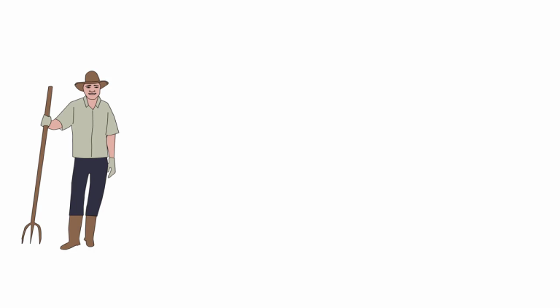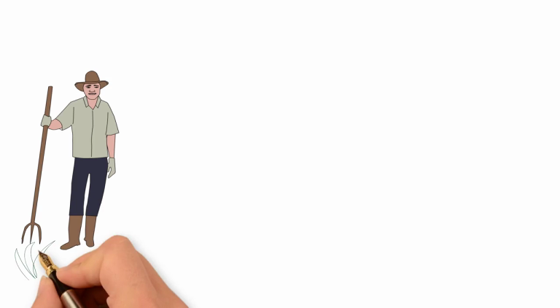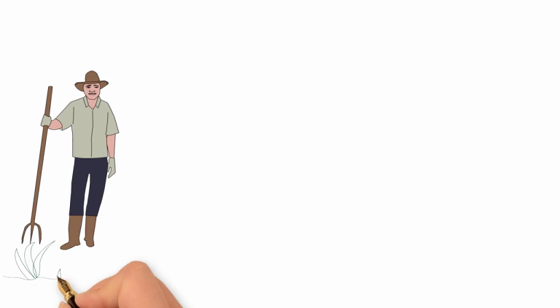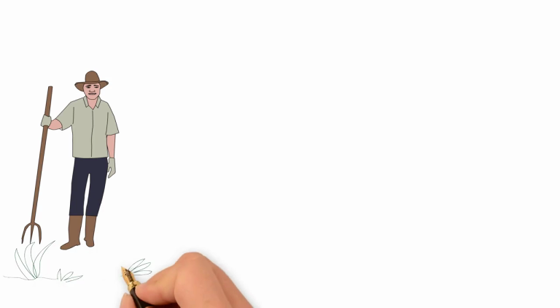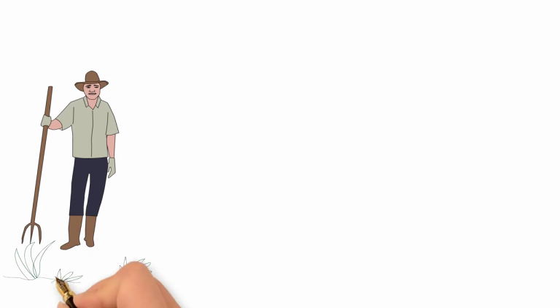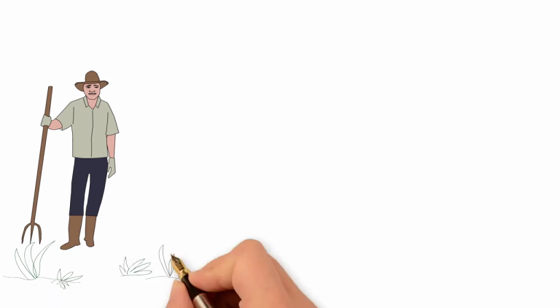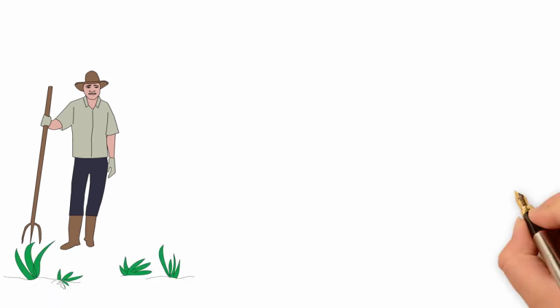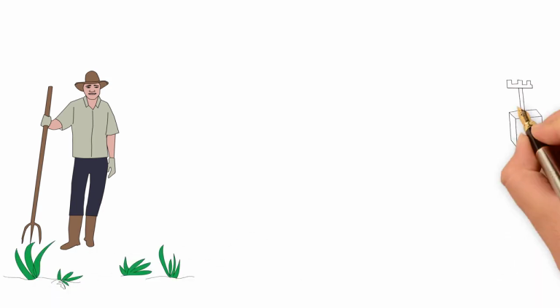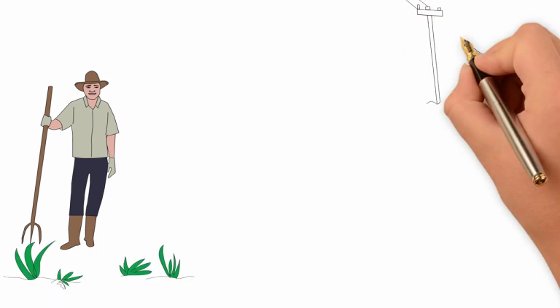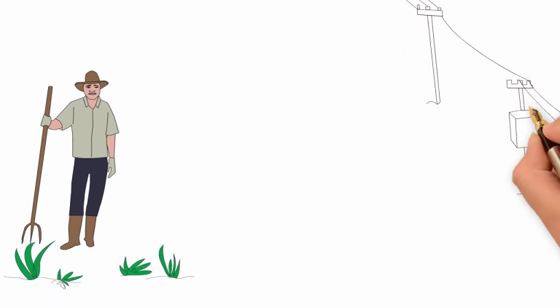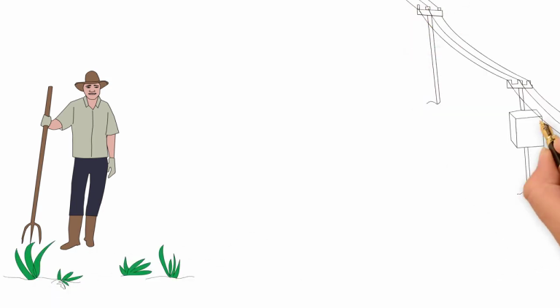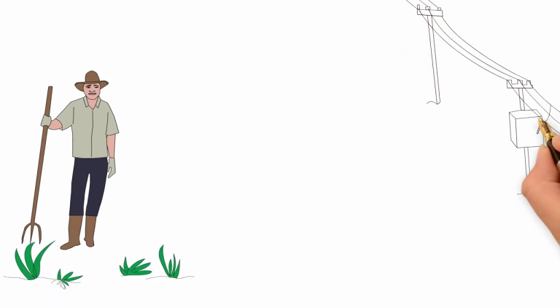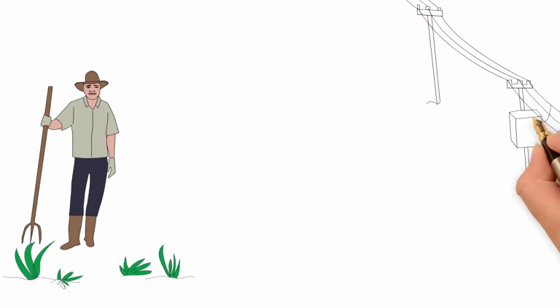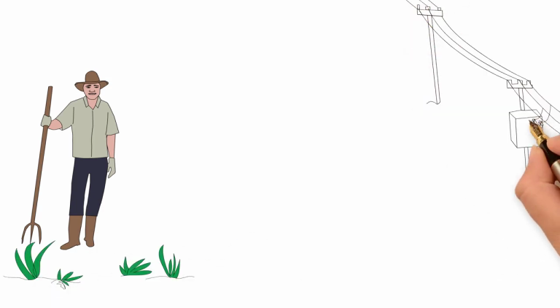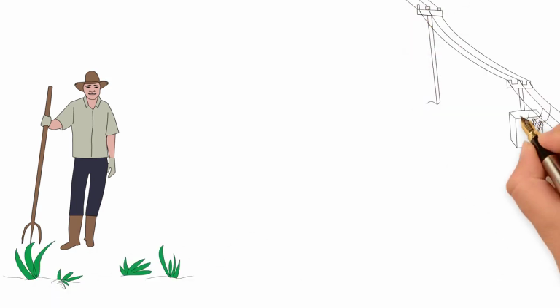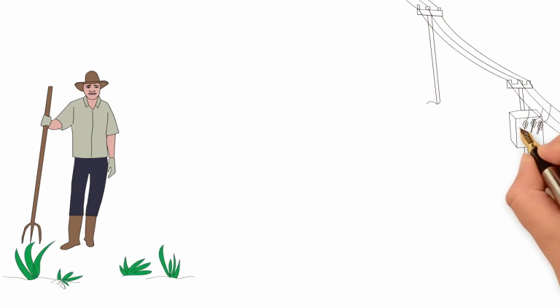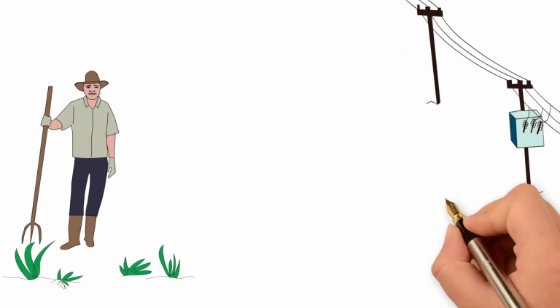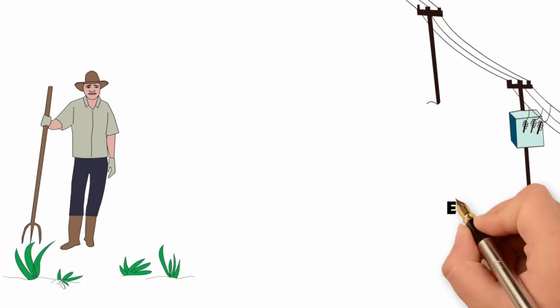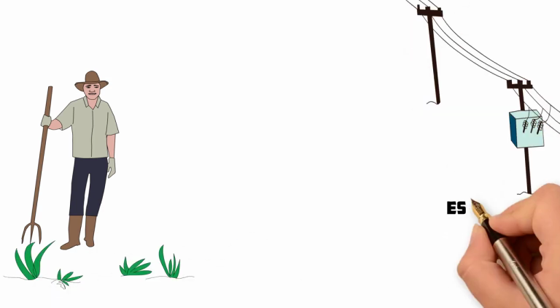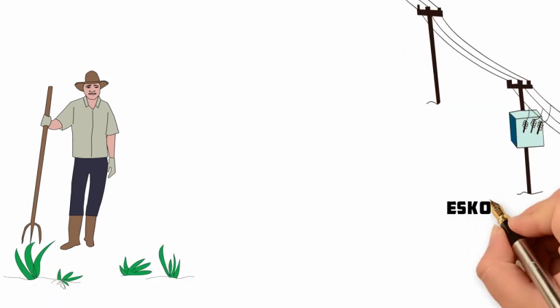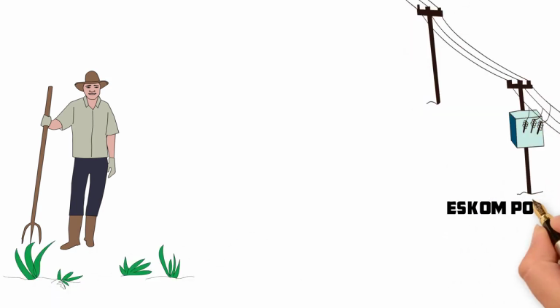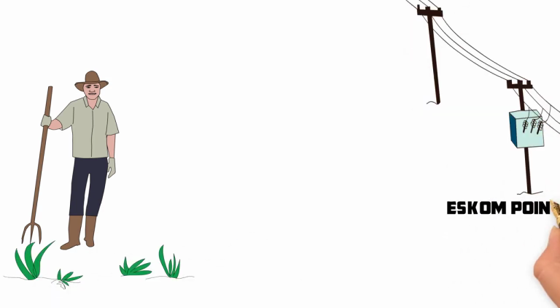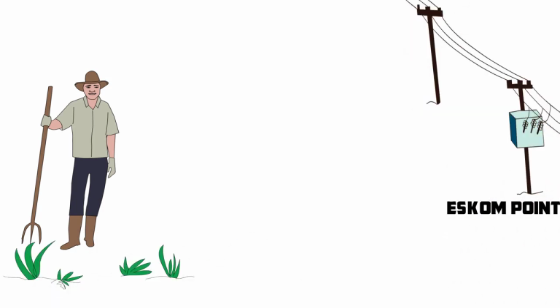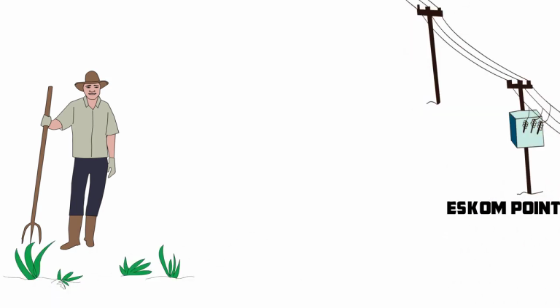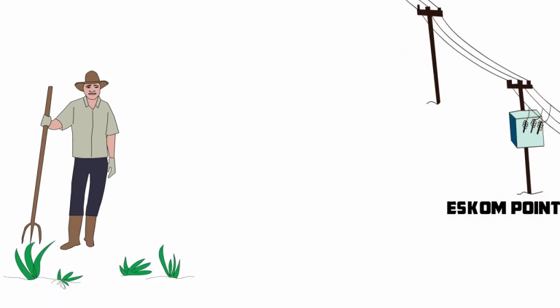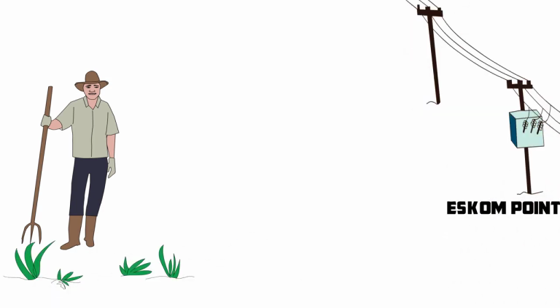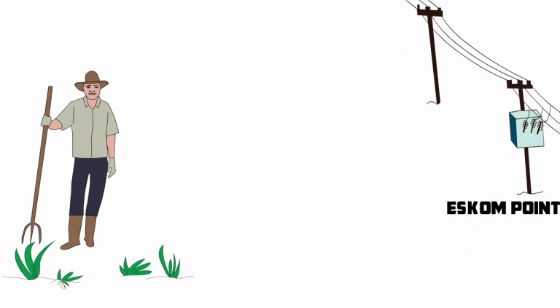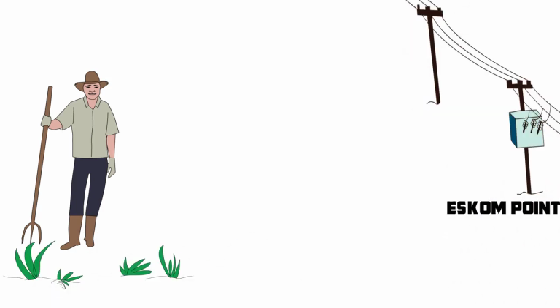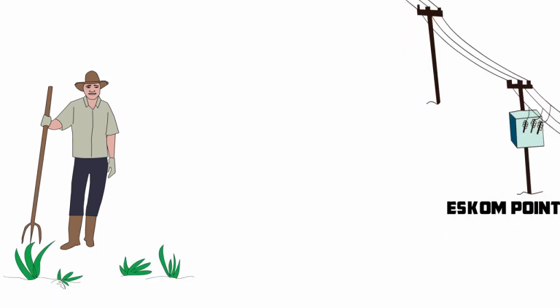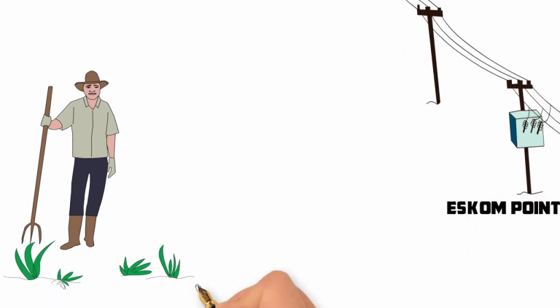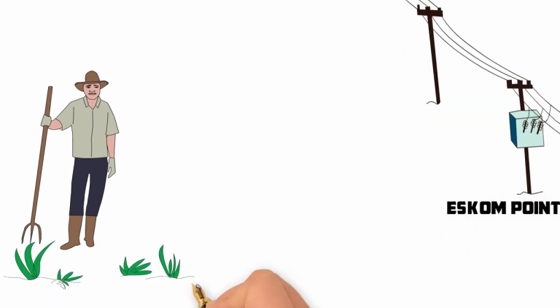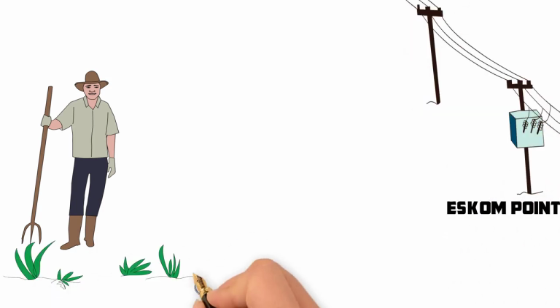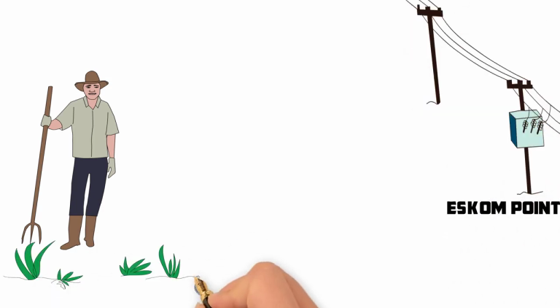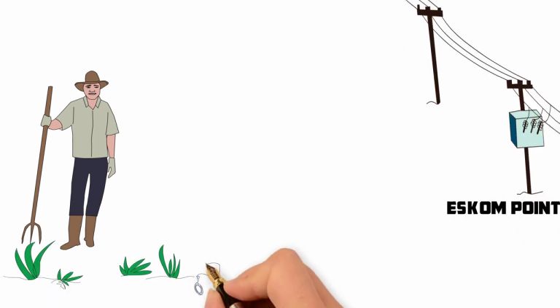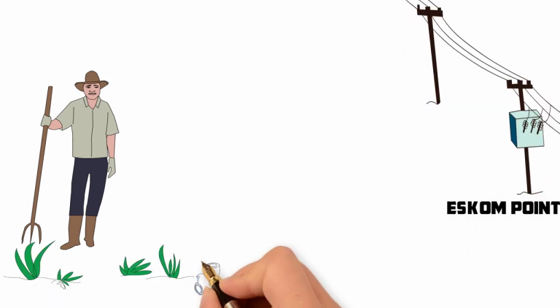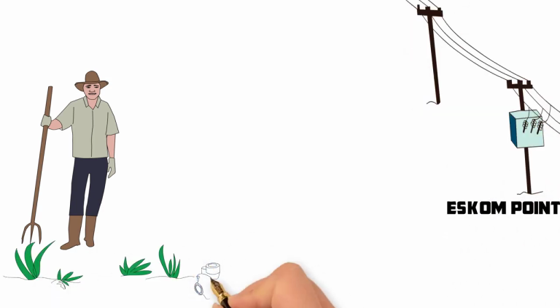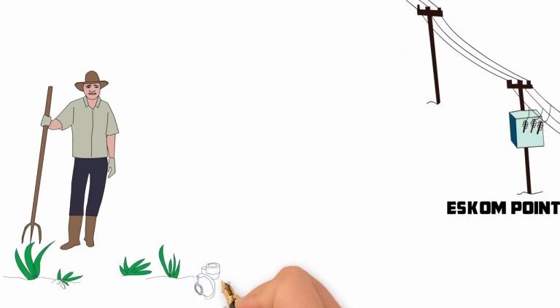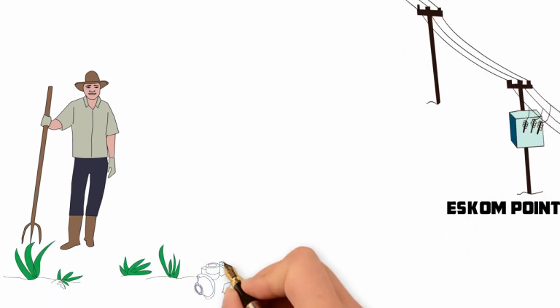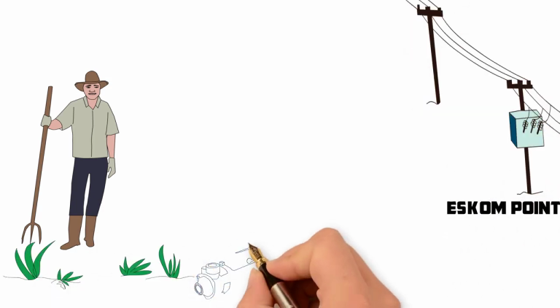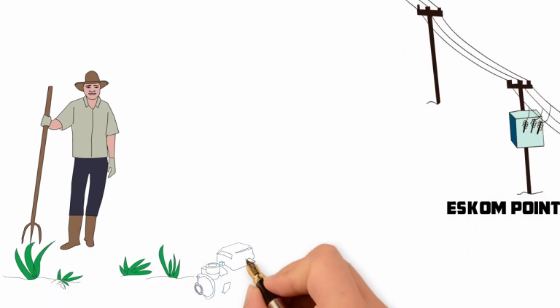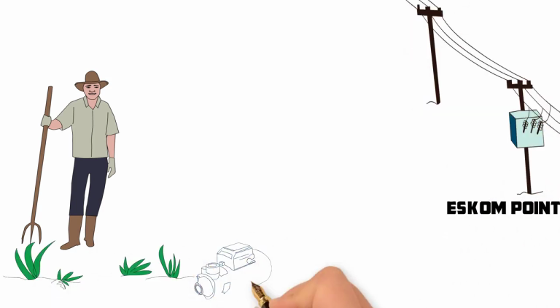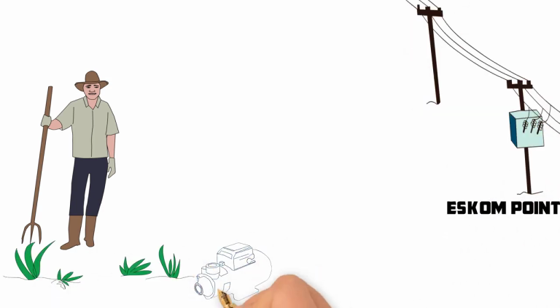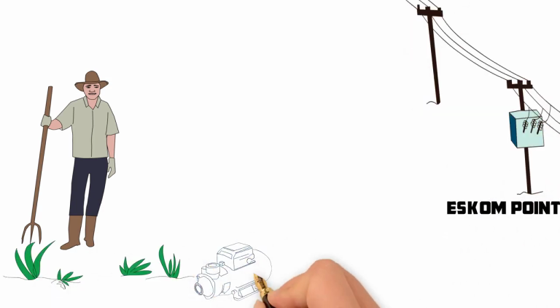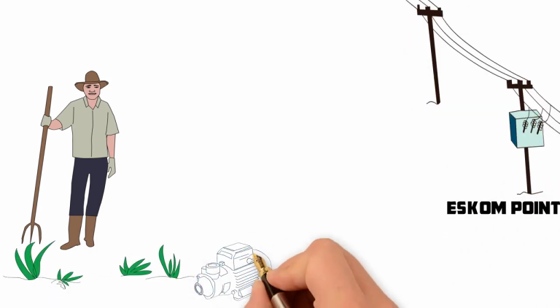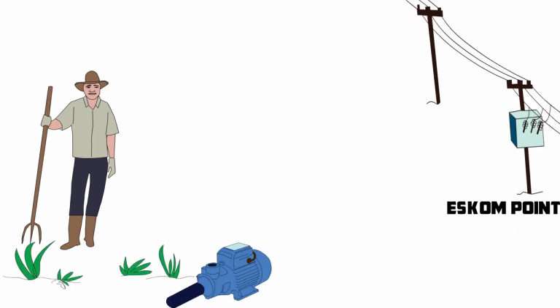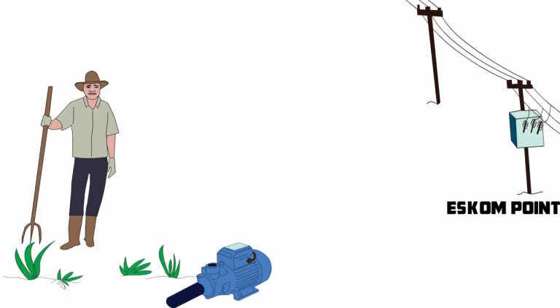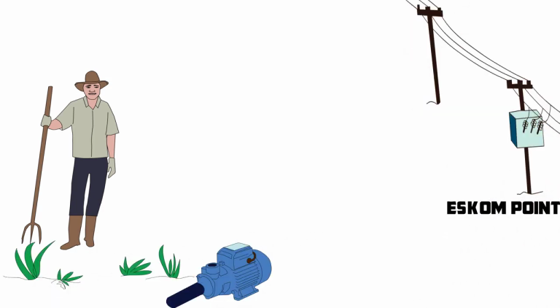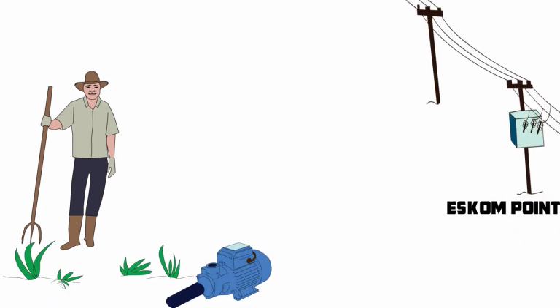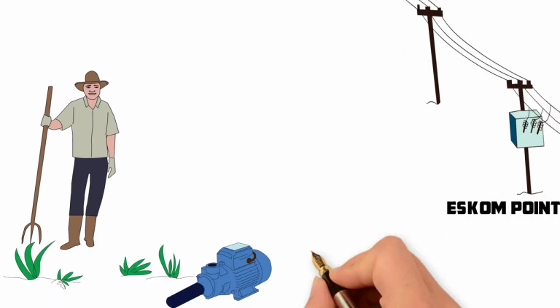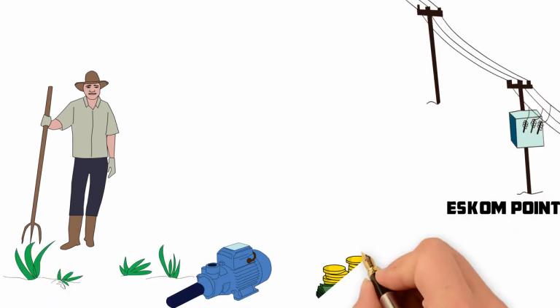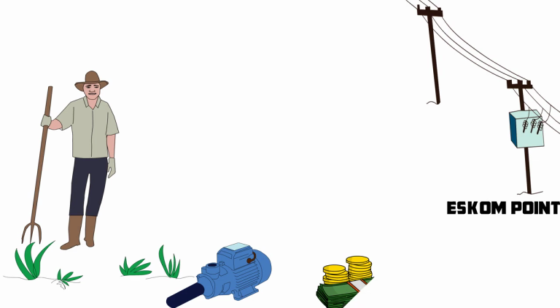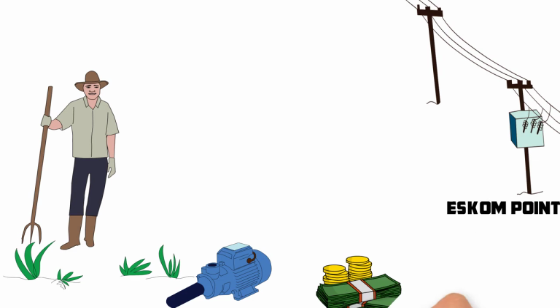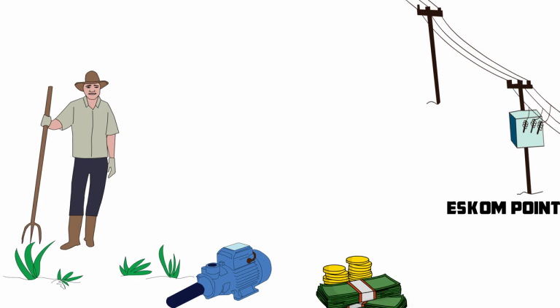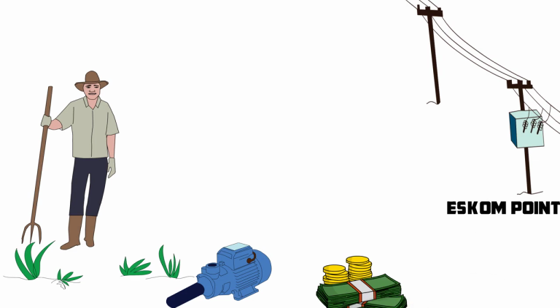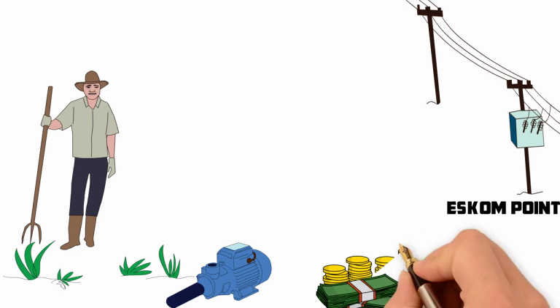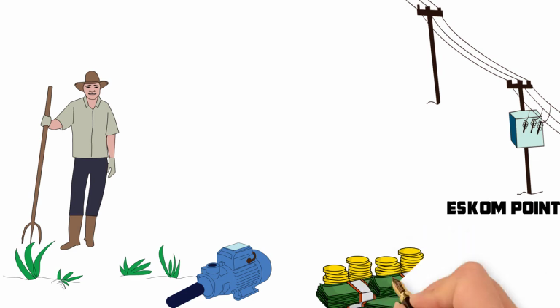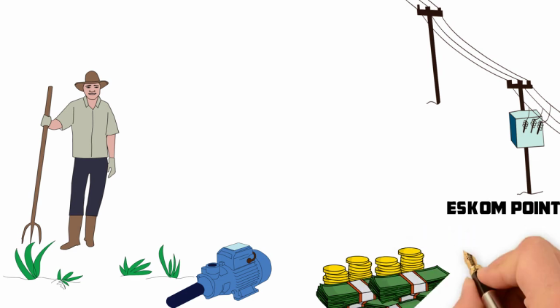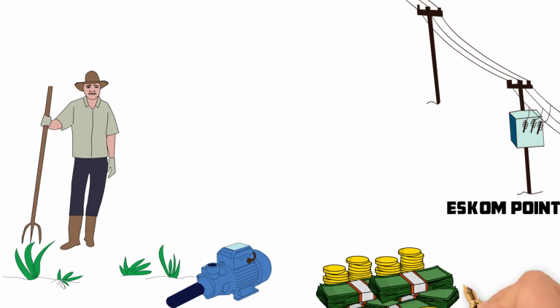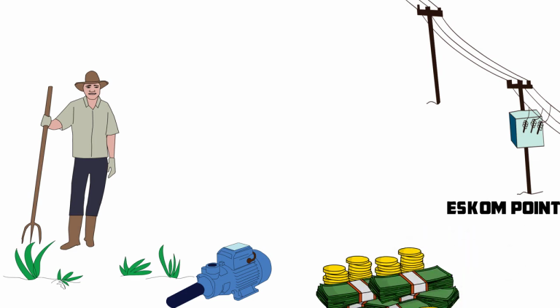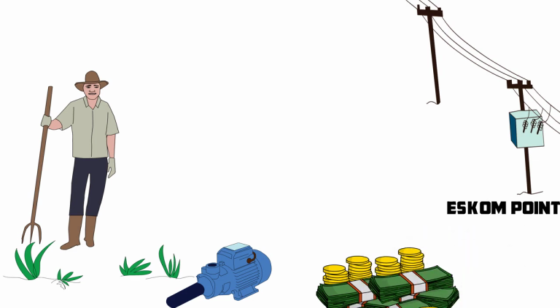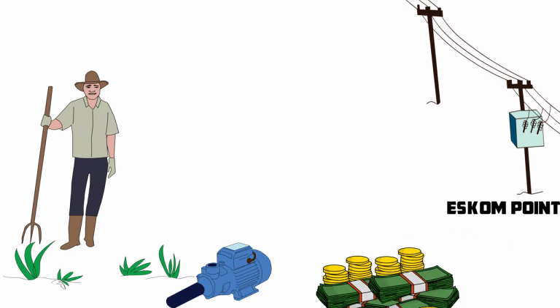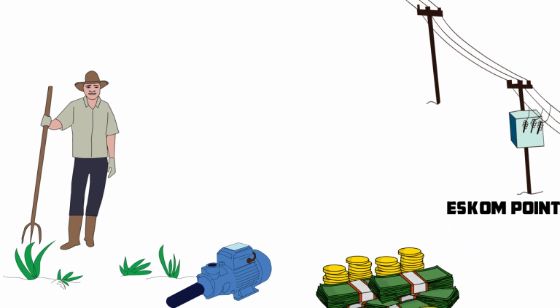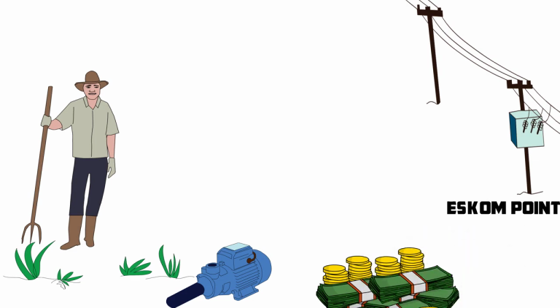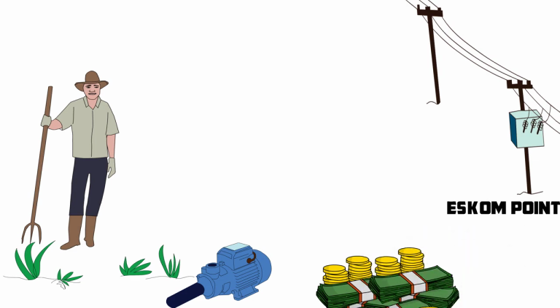The ESCOM point is so far away from my borehole. How do I get power to the pump without it costing an arm and a leg?